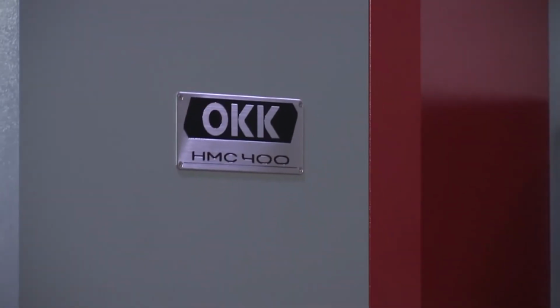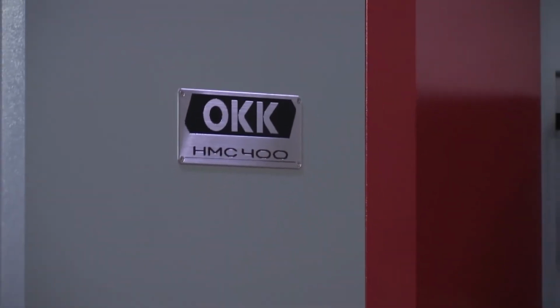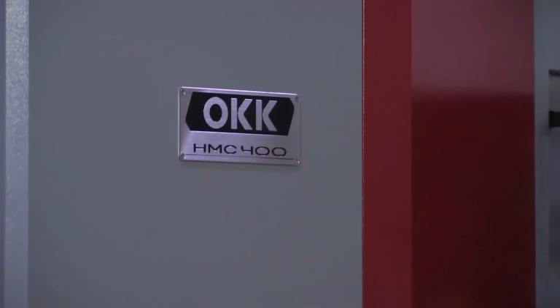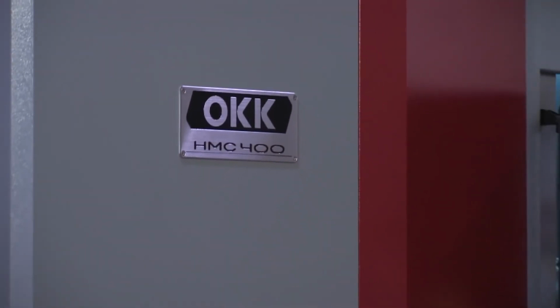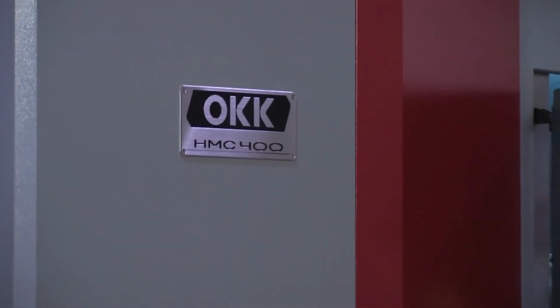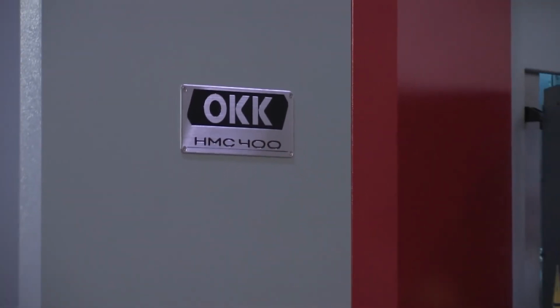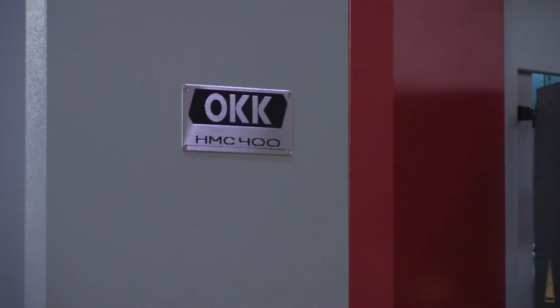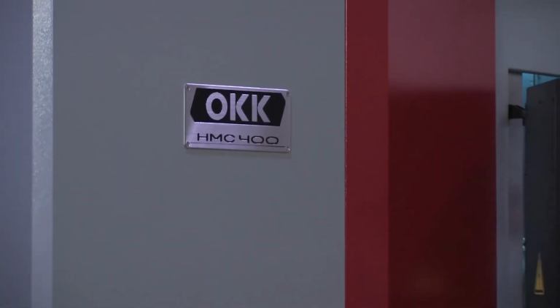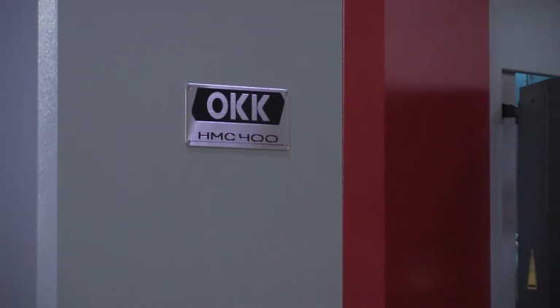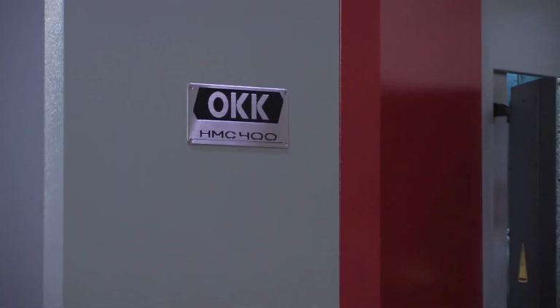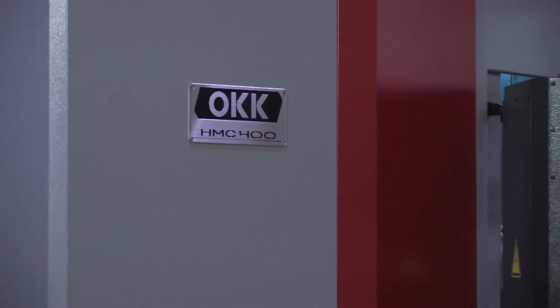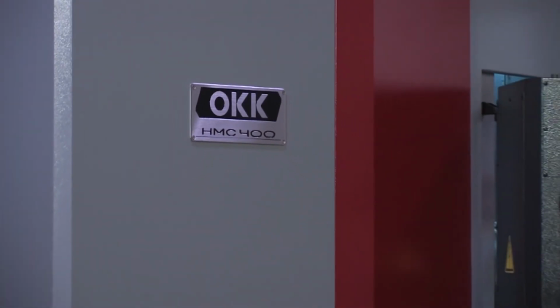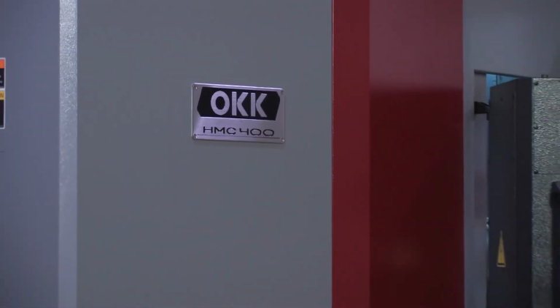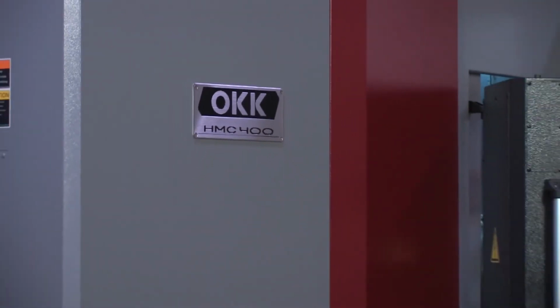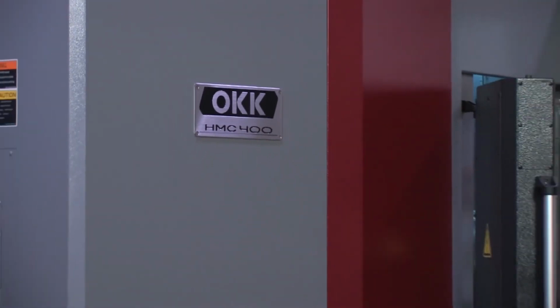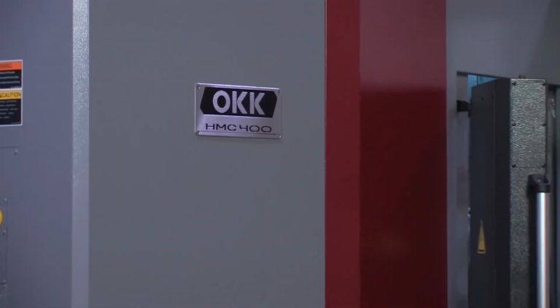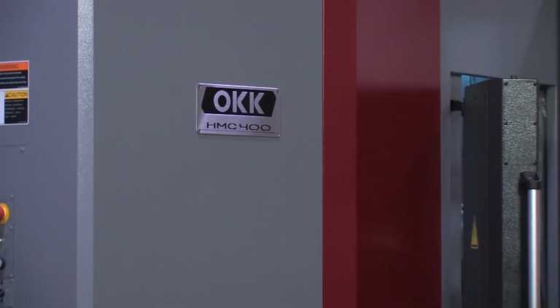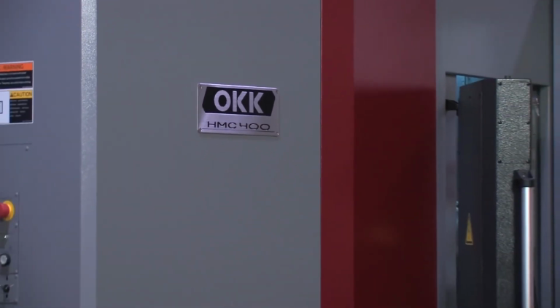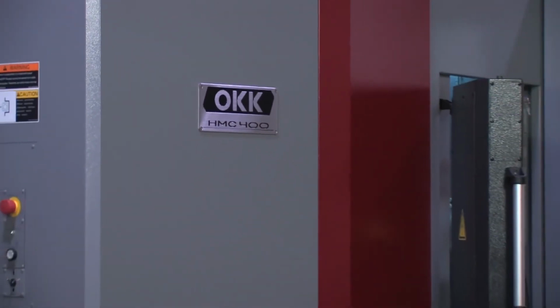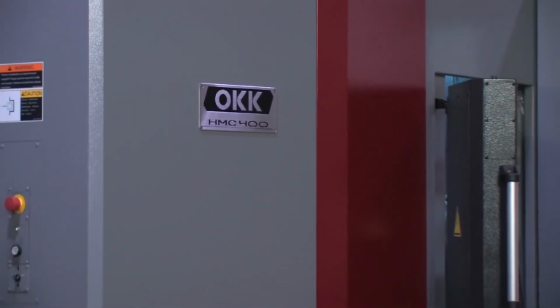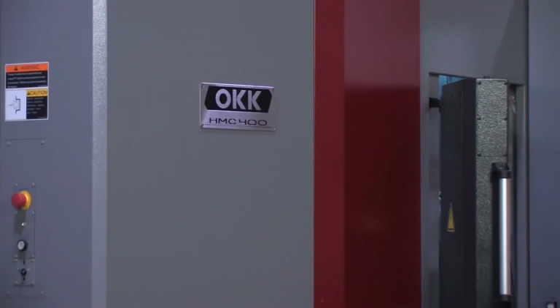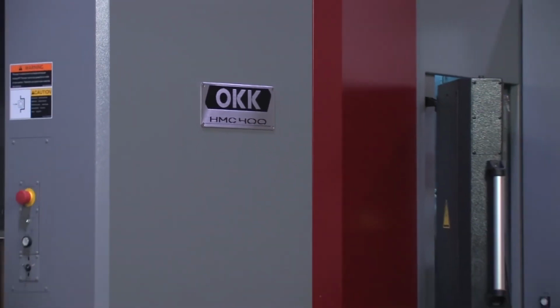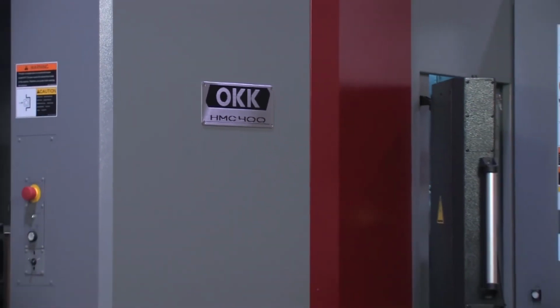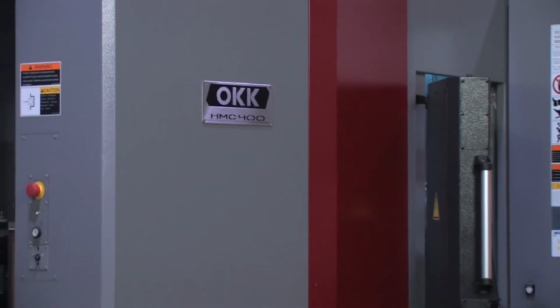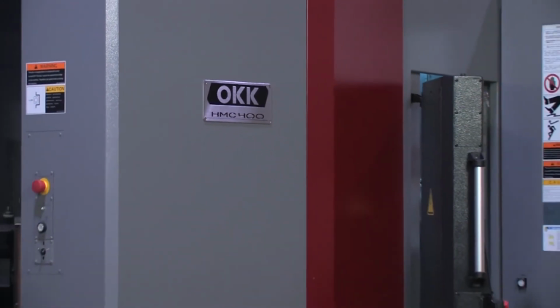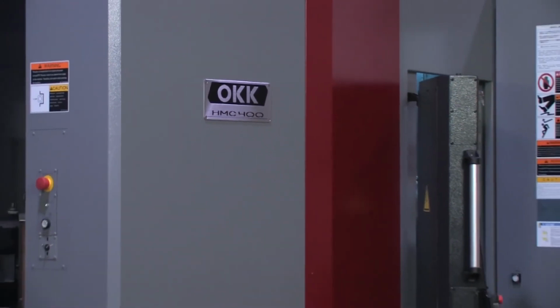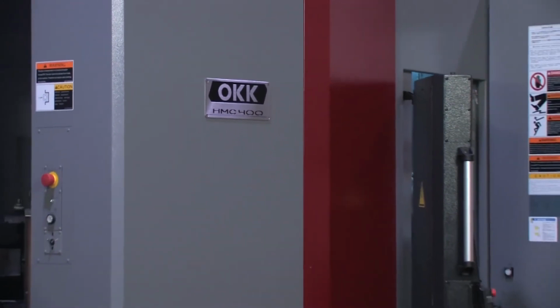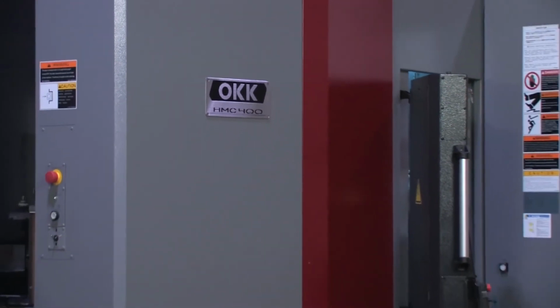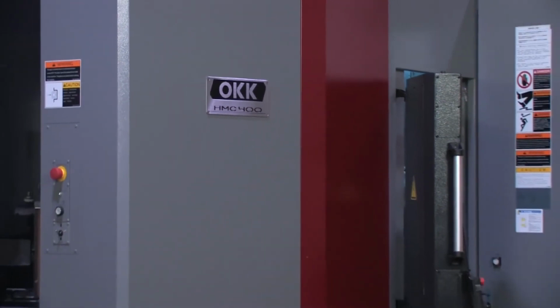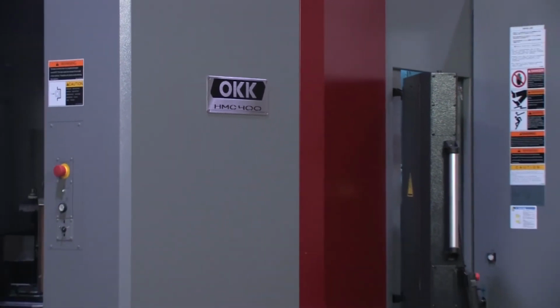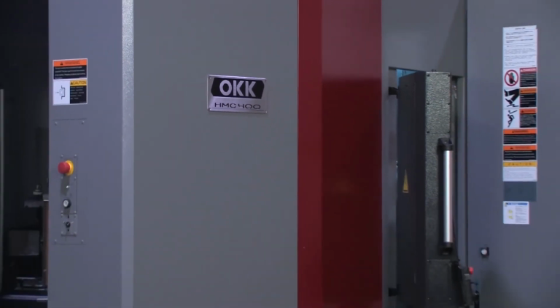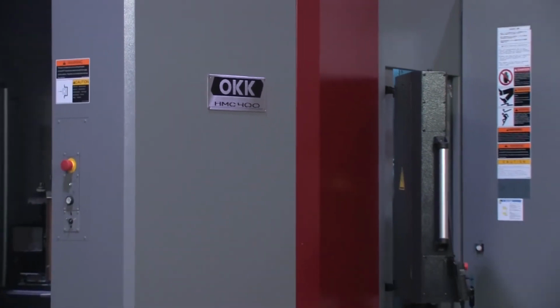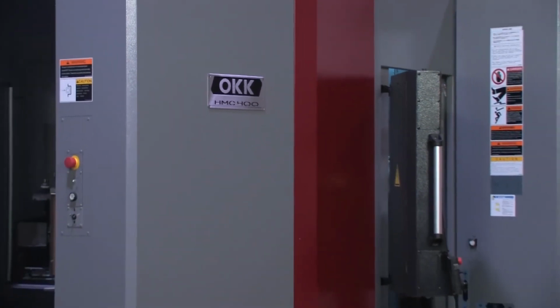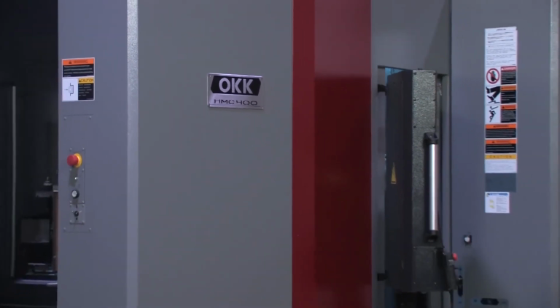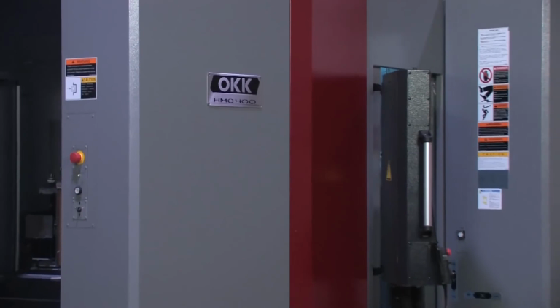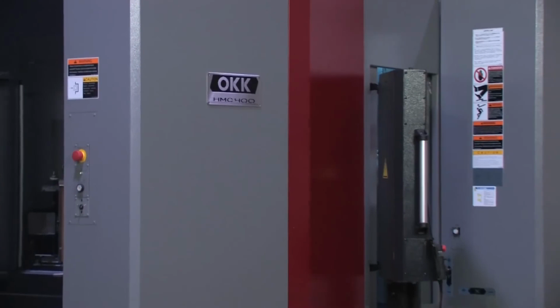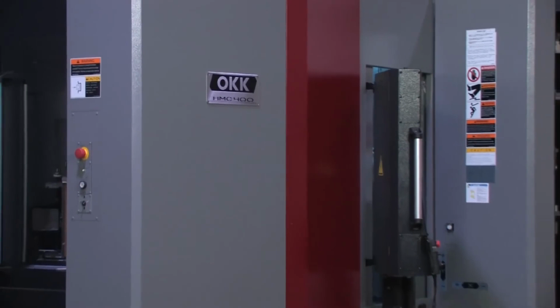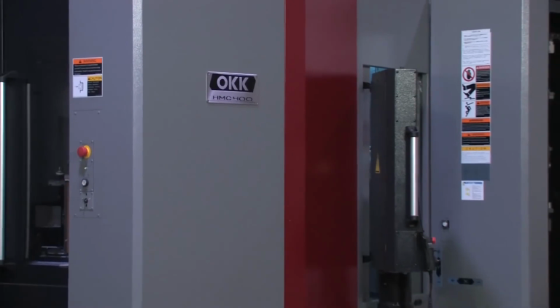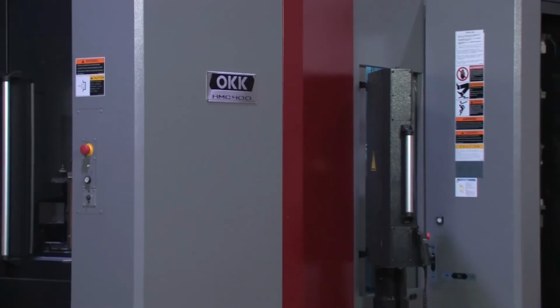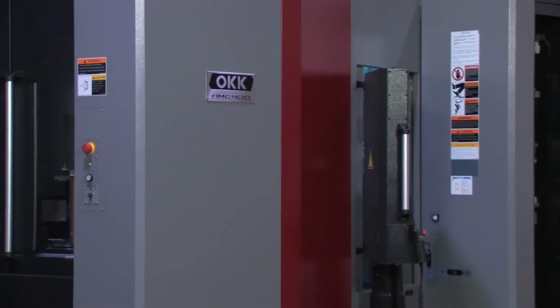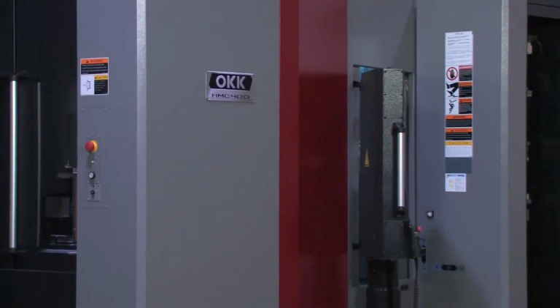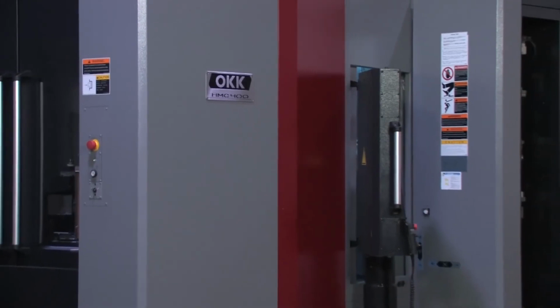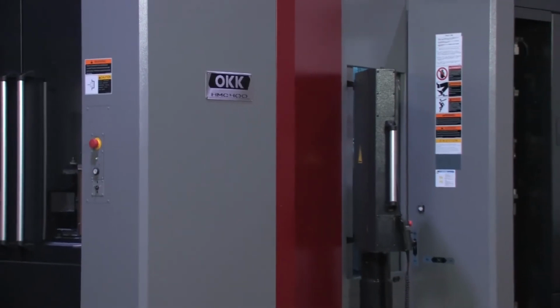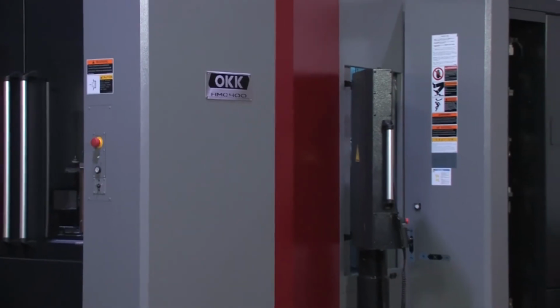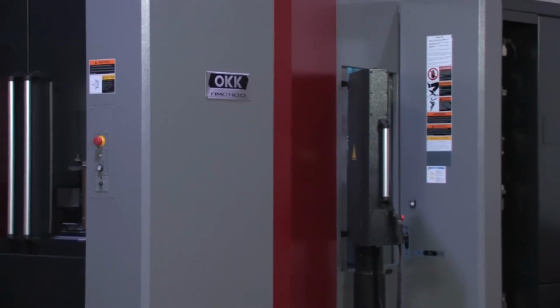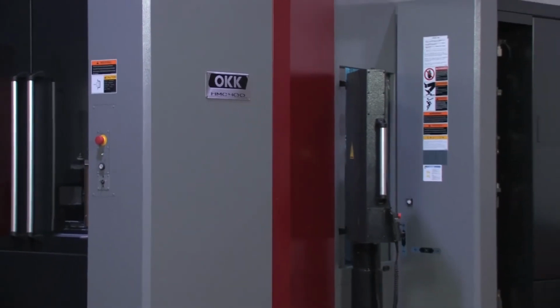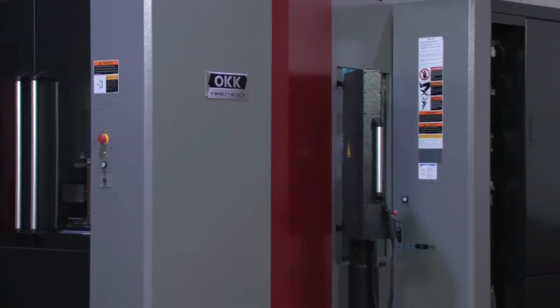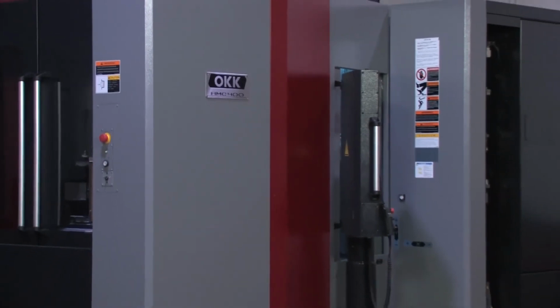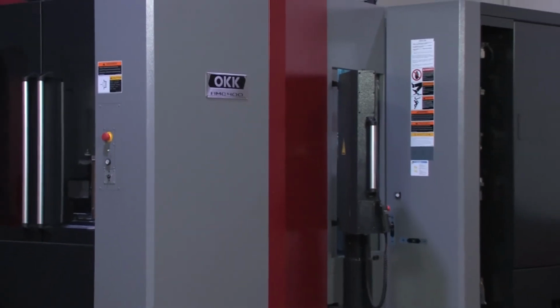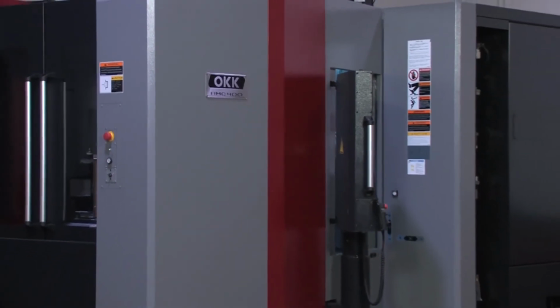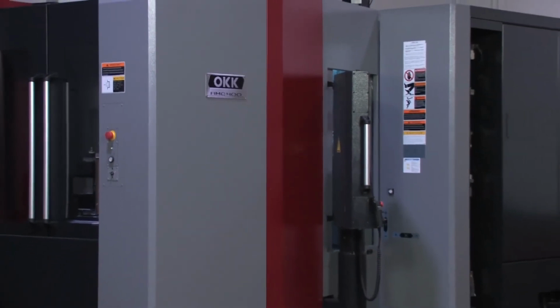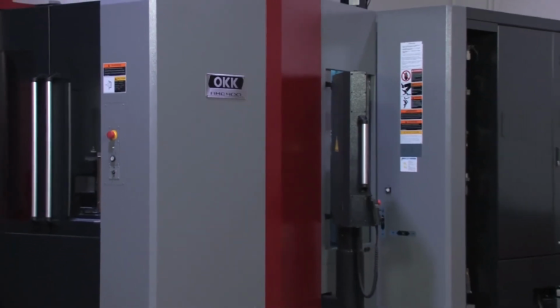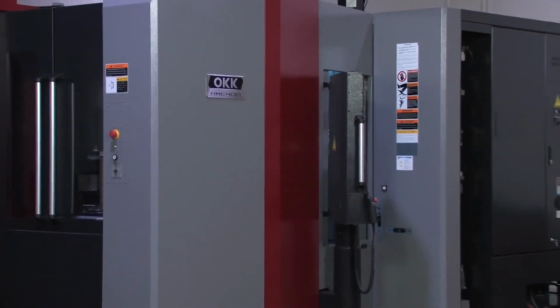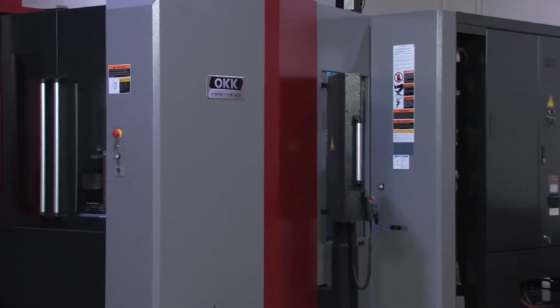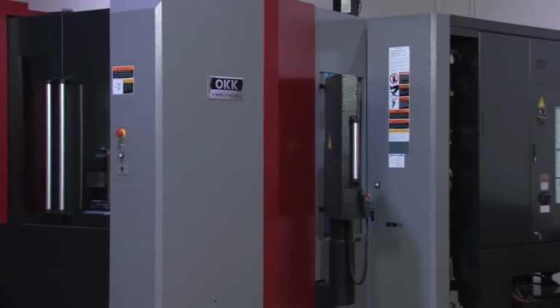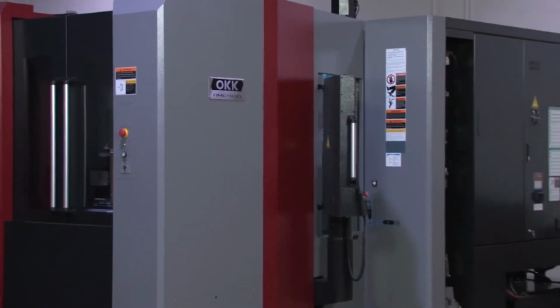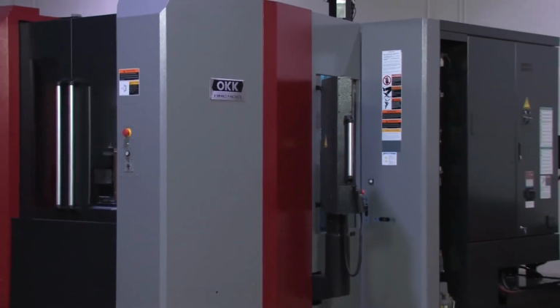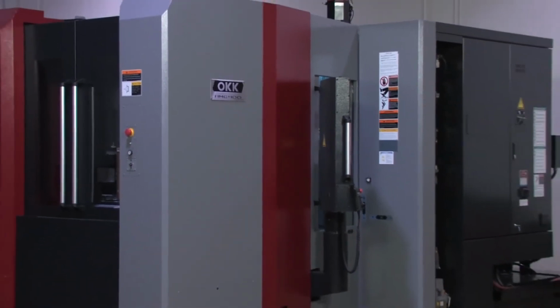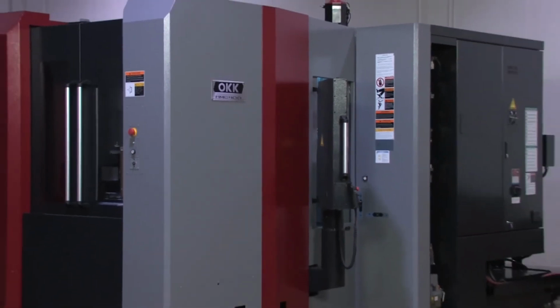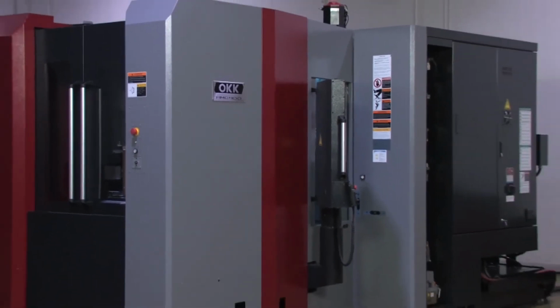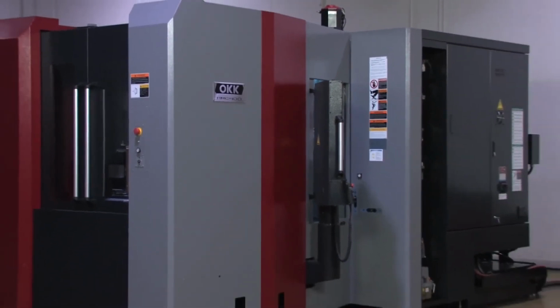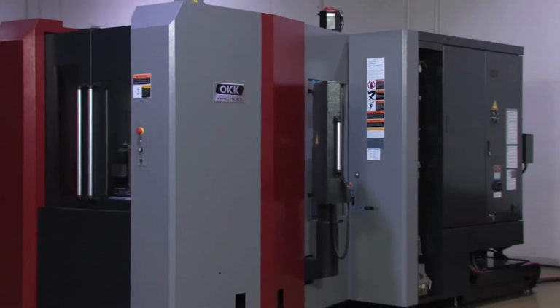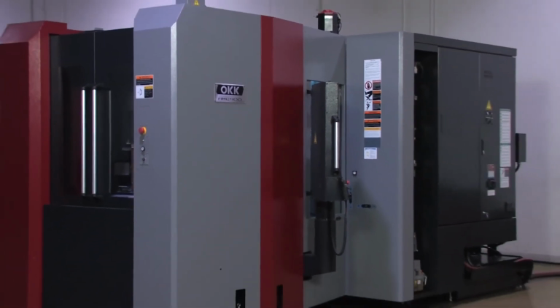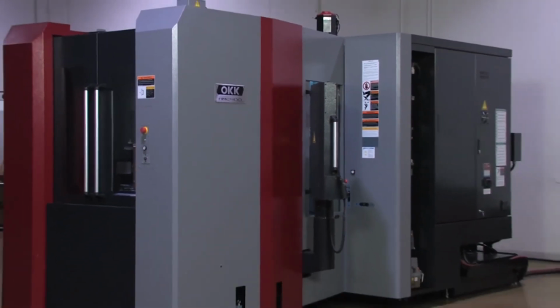While the HMC400 horizontal machining center is engineered from the ground up for speed, it comes at an affordable price.